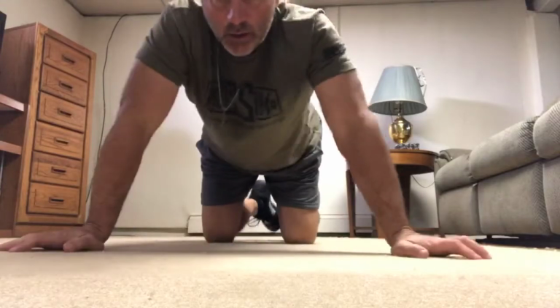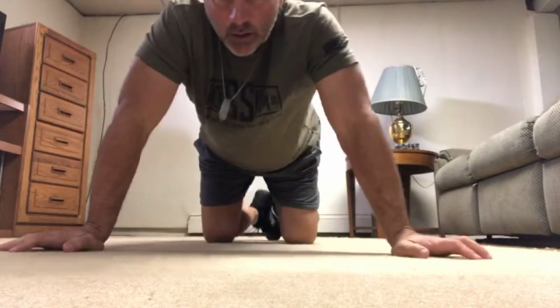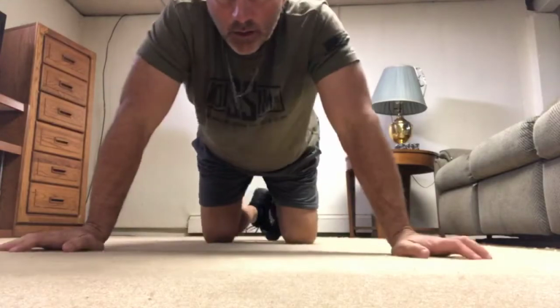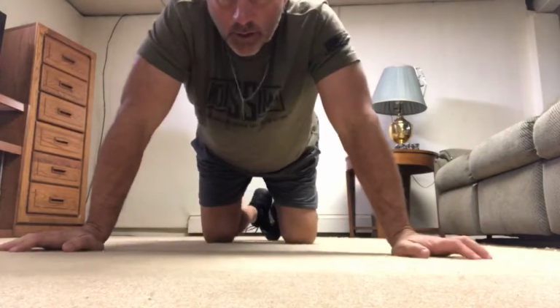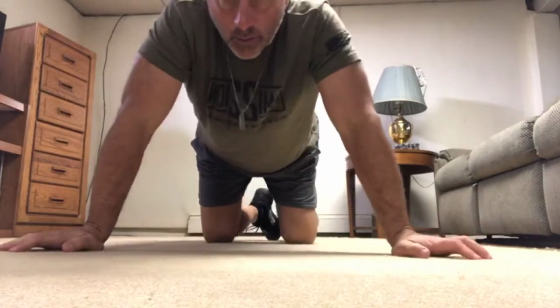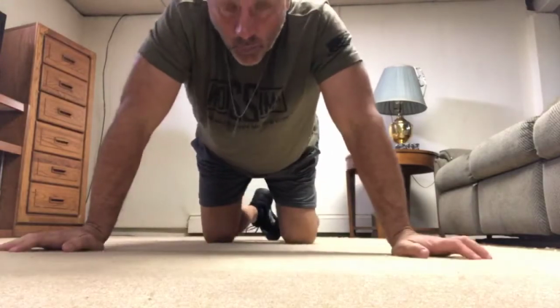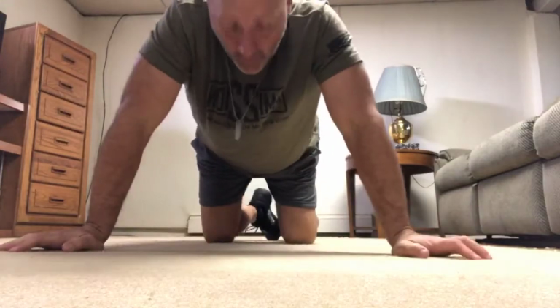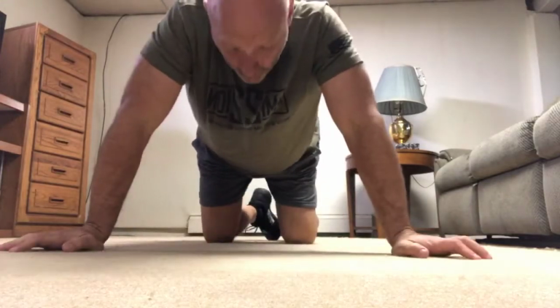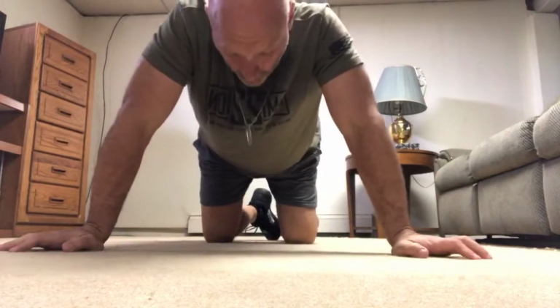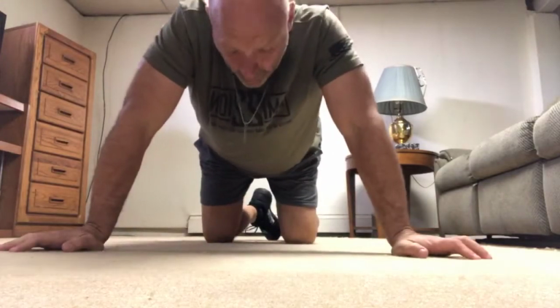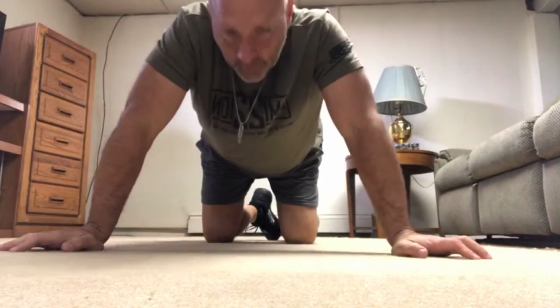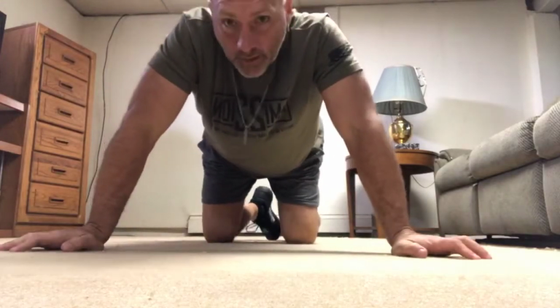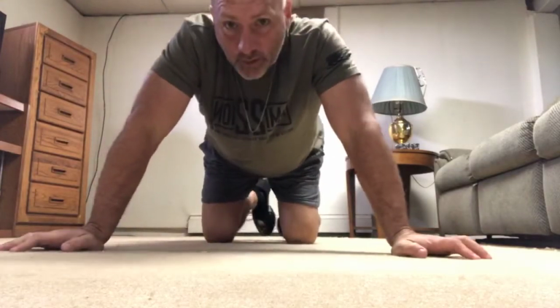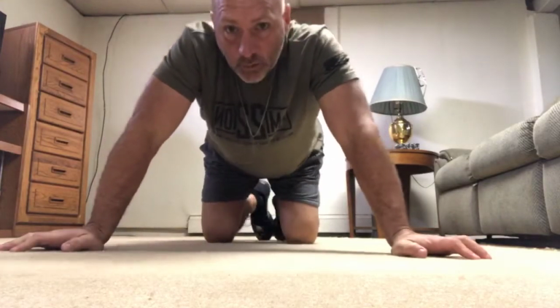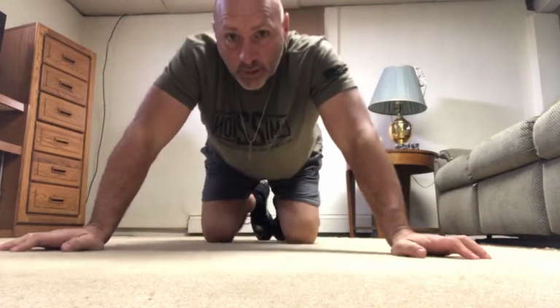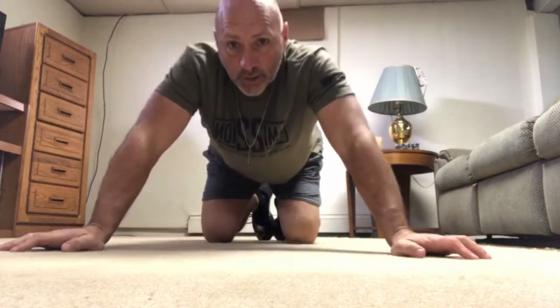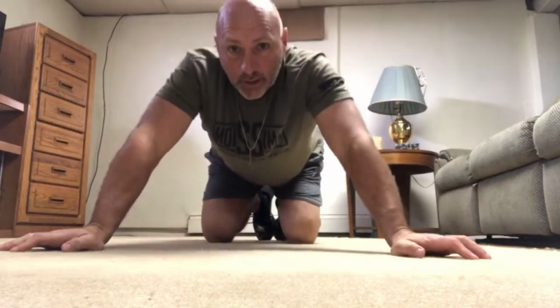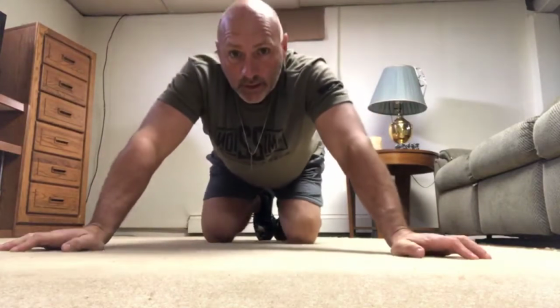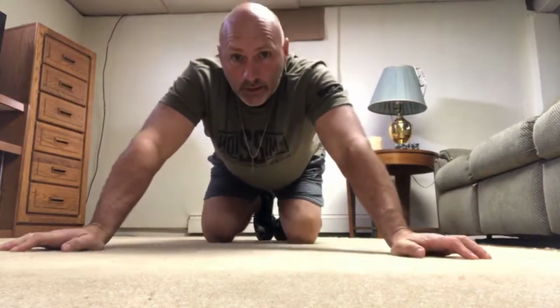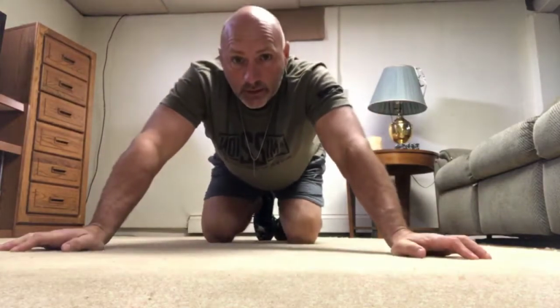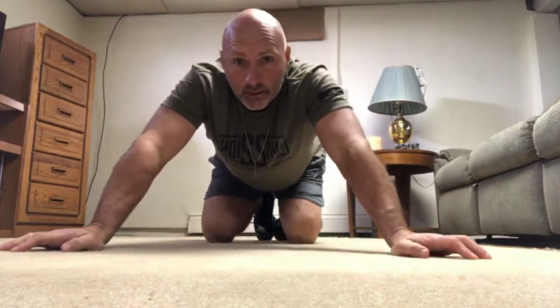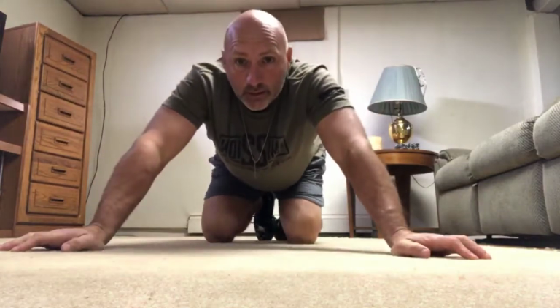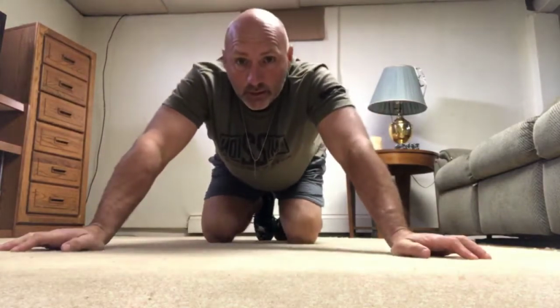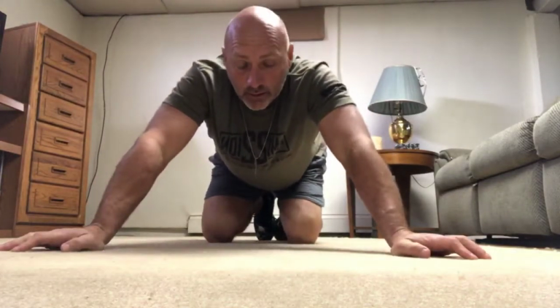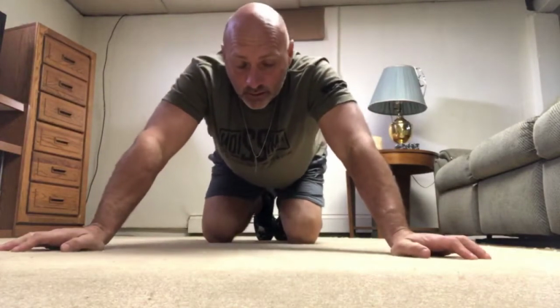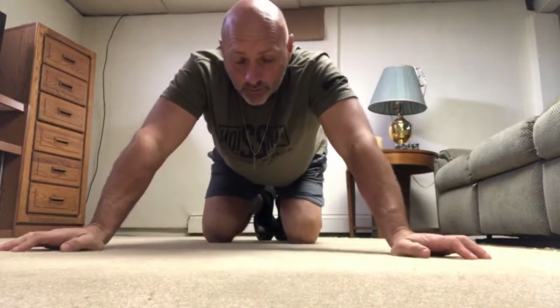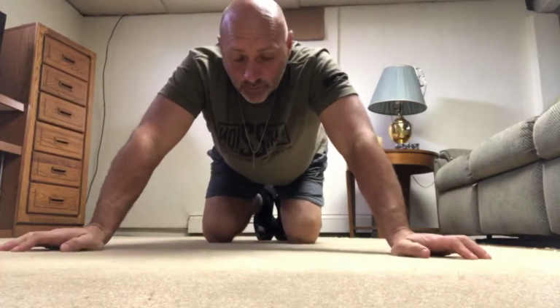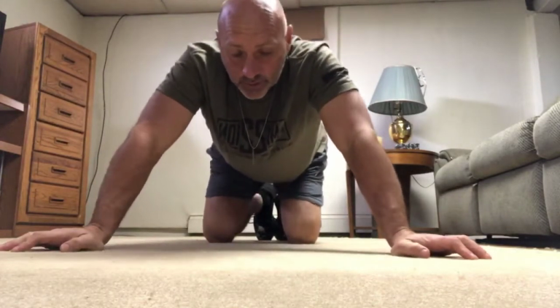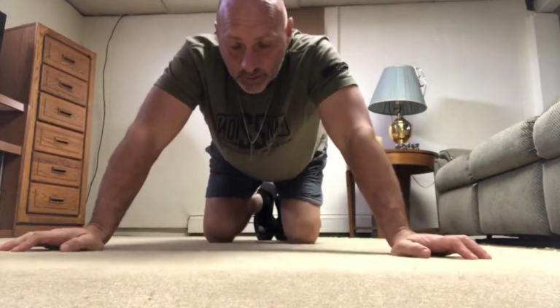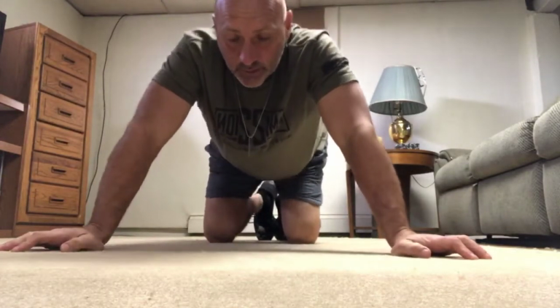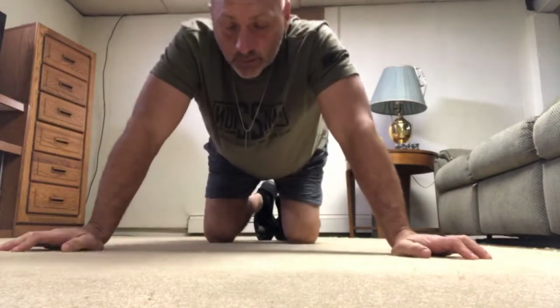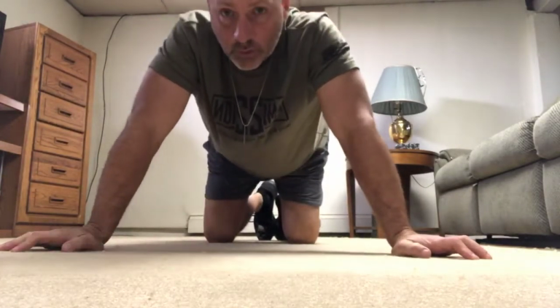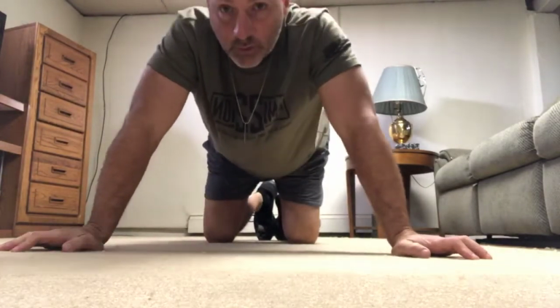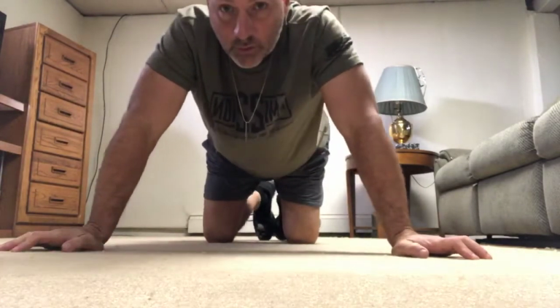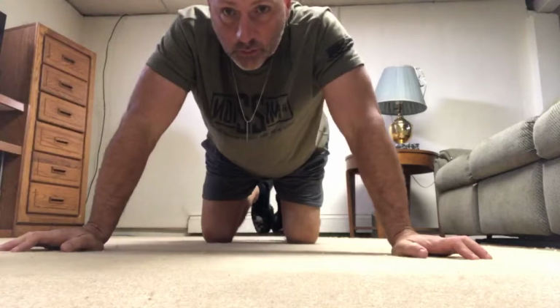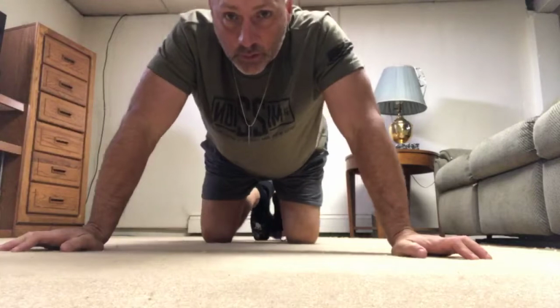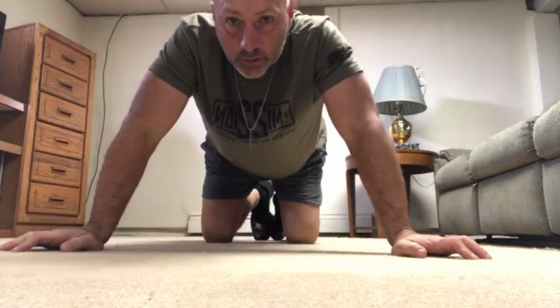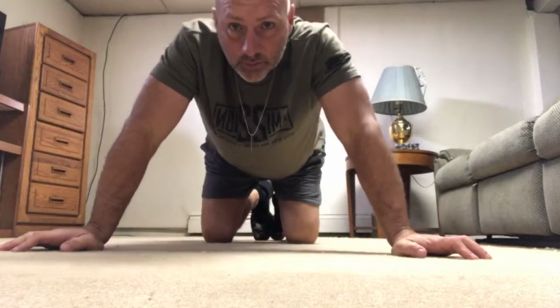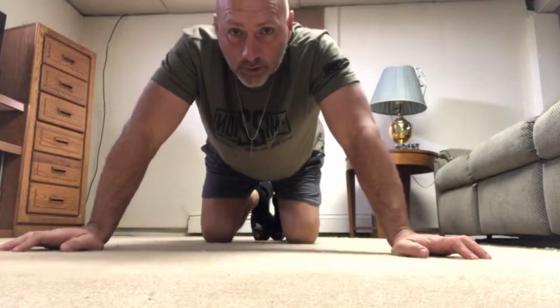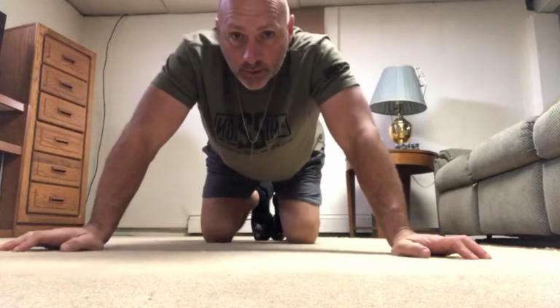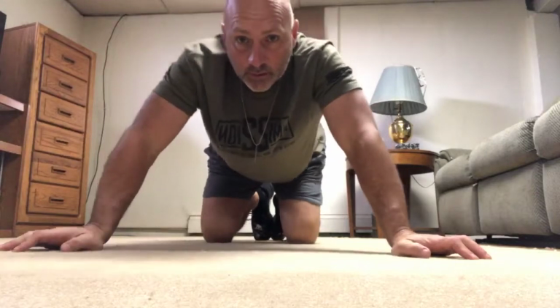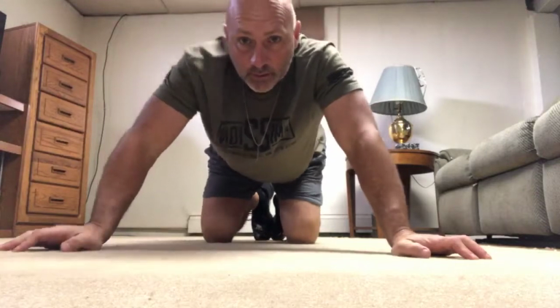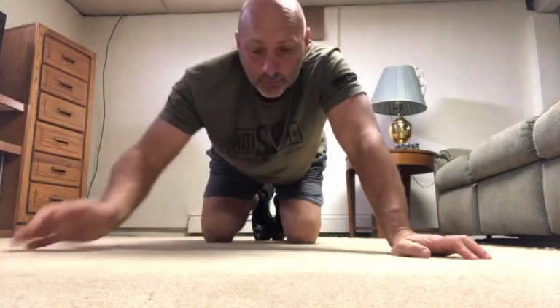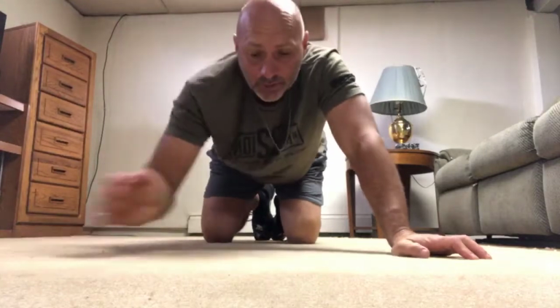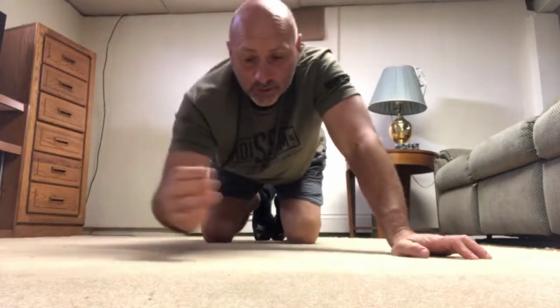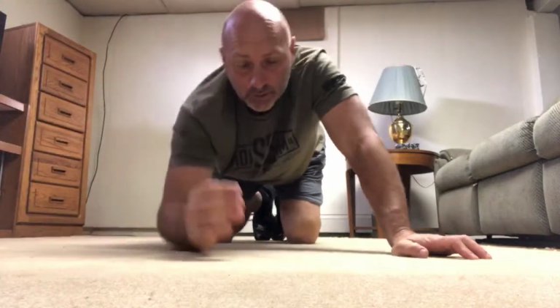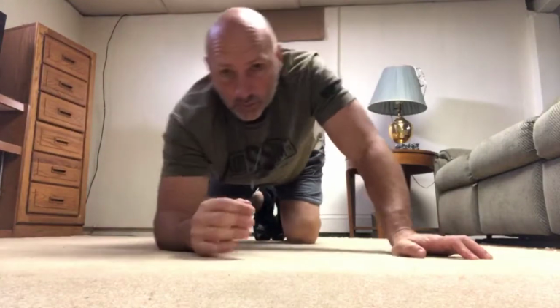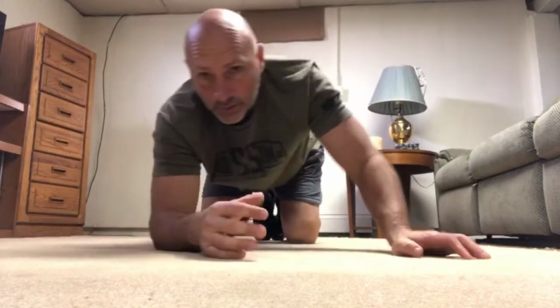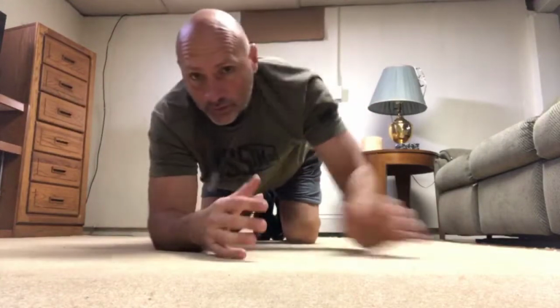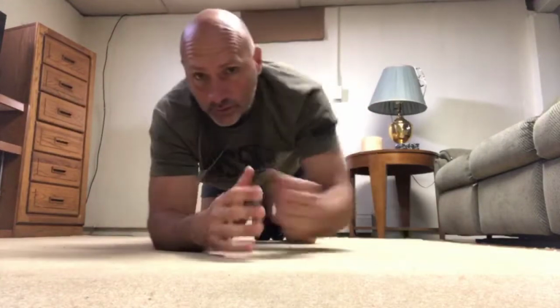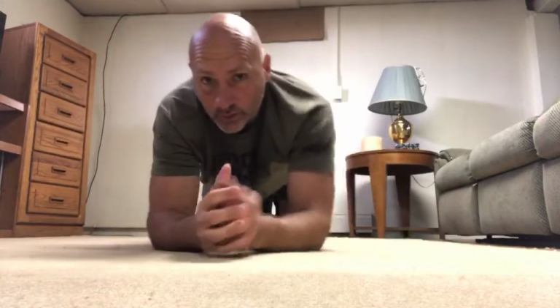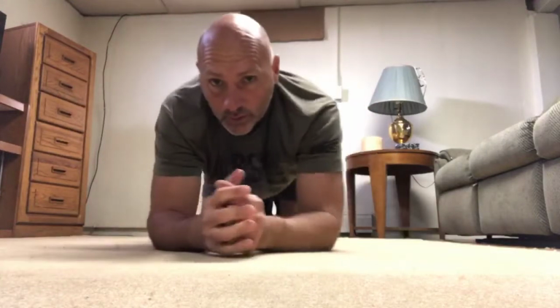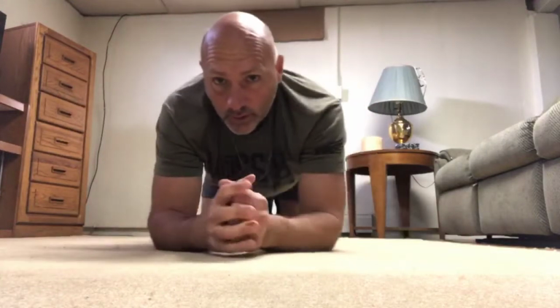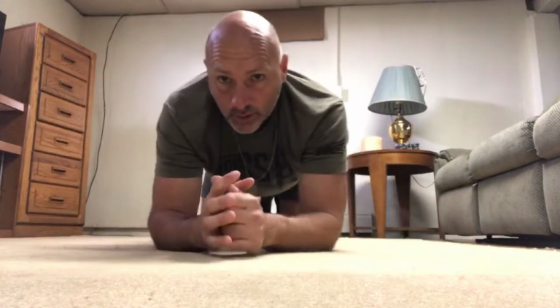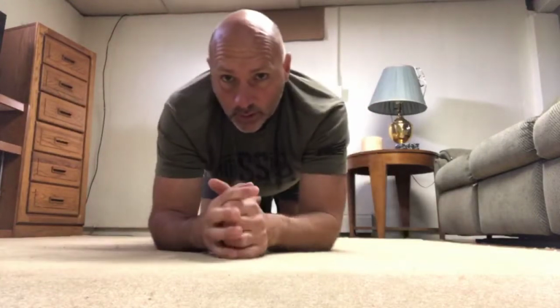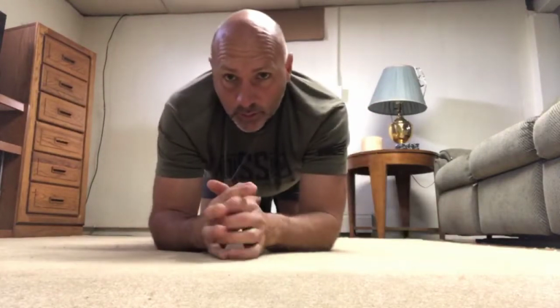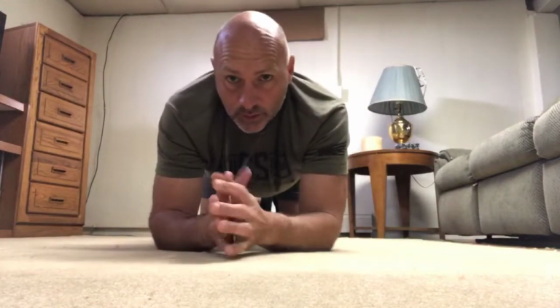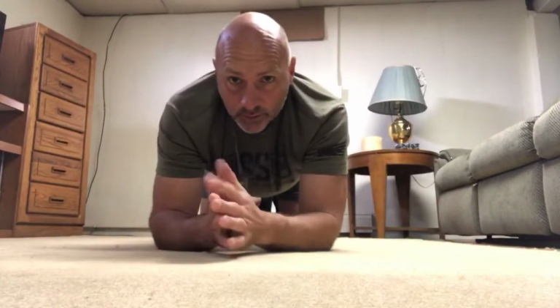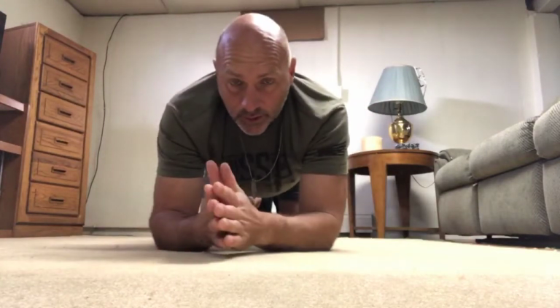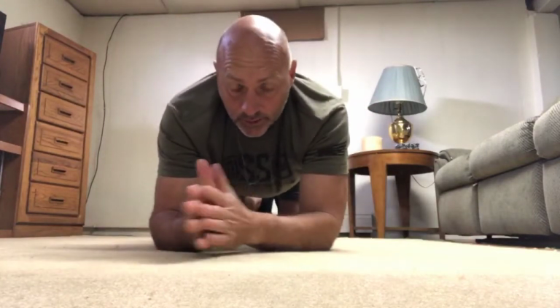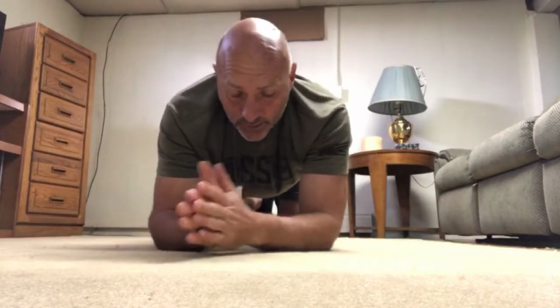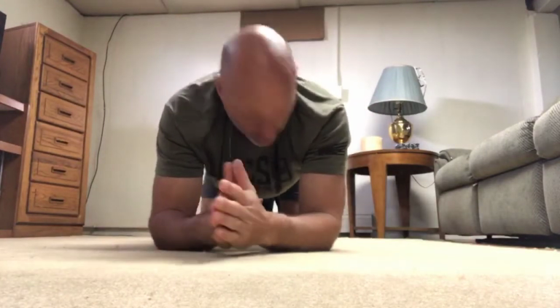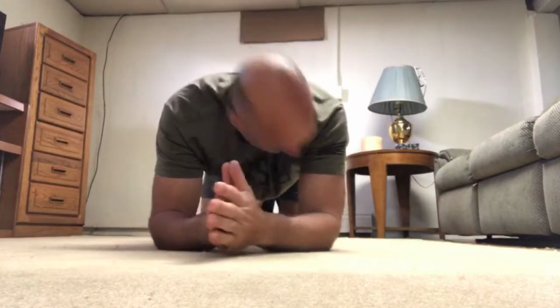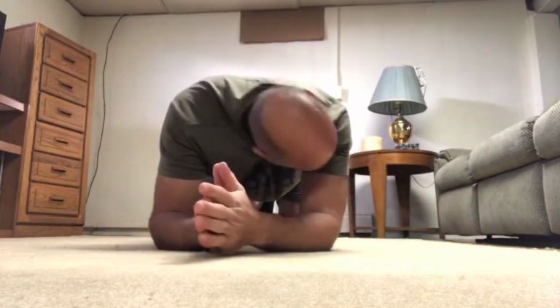Good morning. Day 29 of the Michigan Mission 22 push-up challenge here in Michigan.